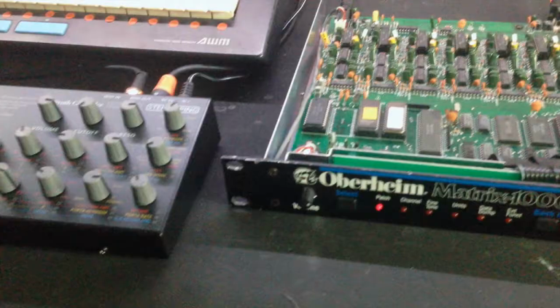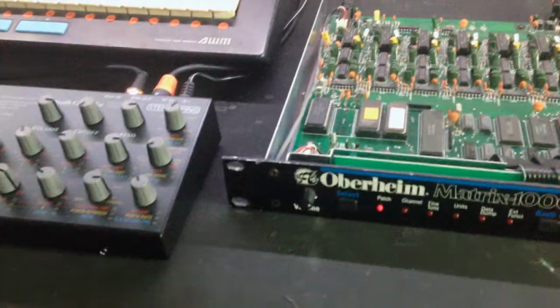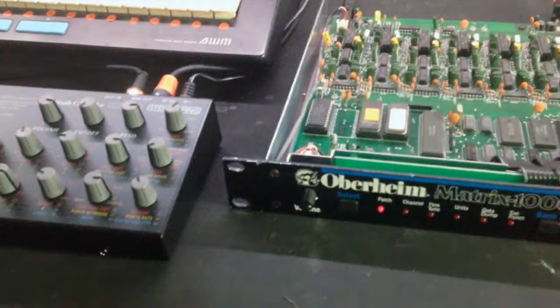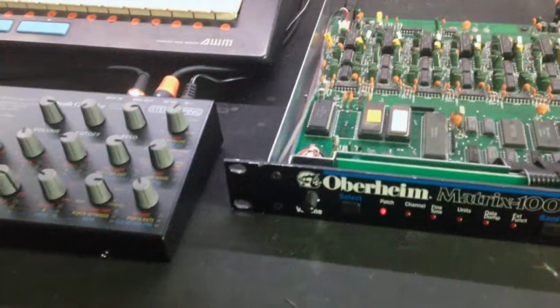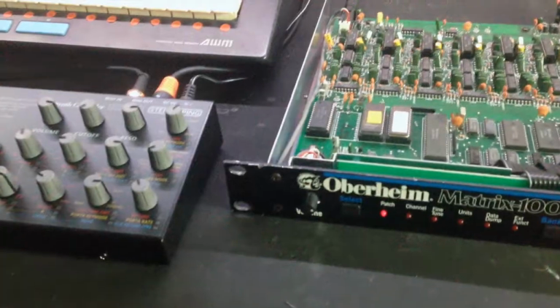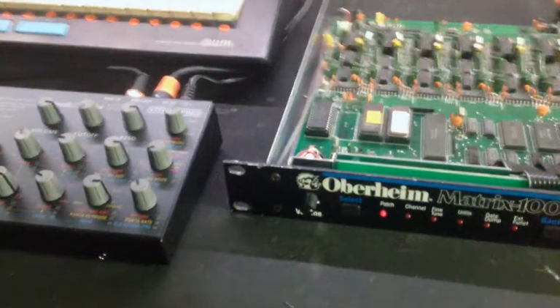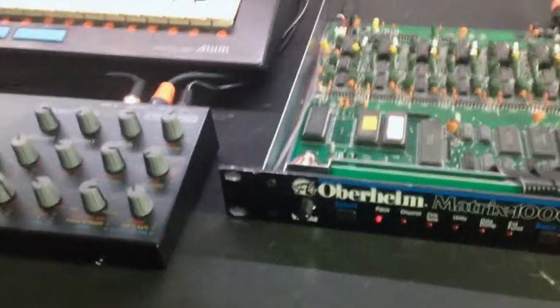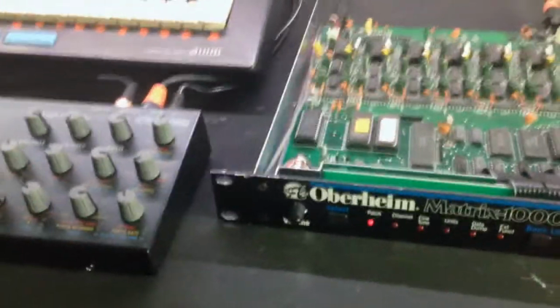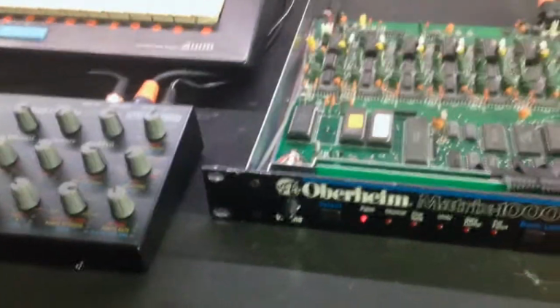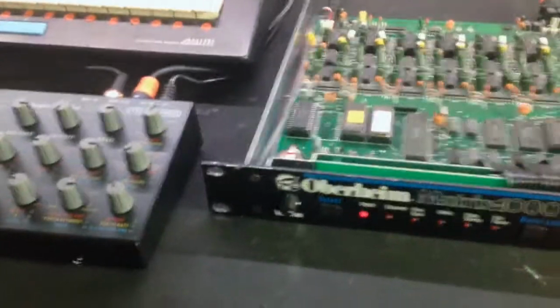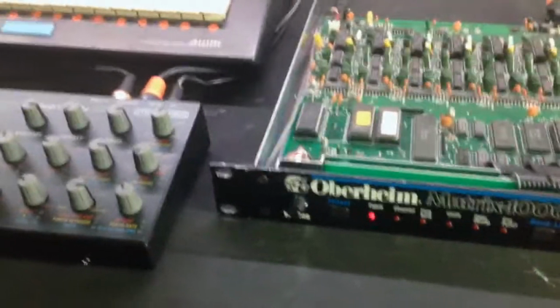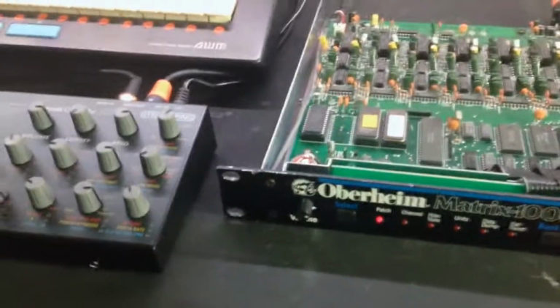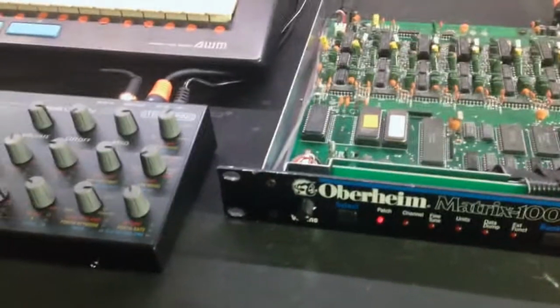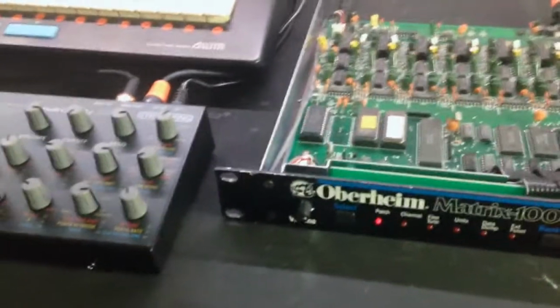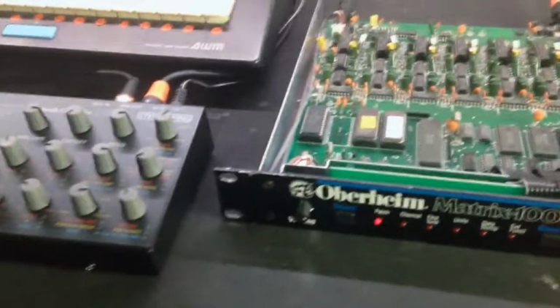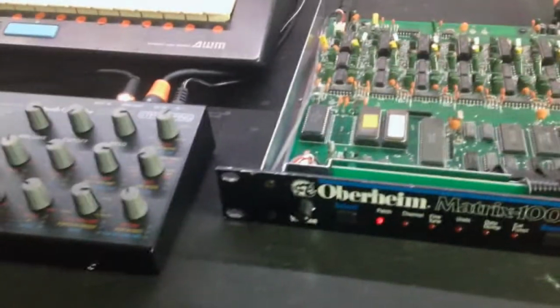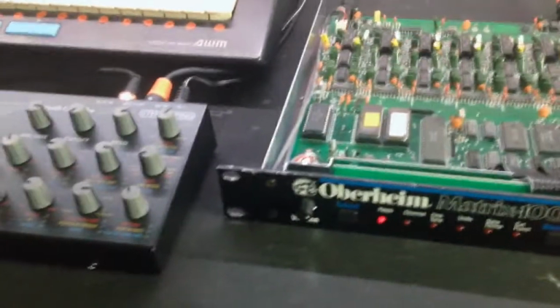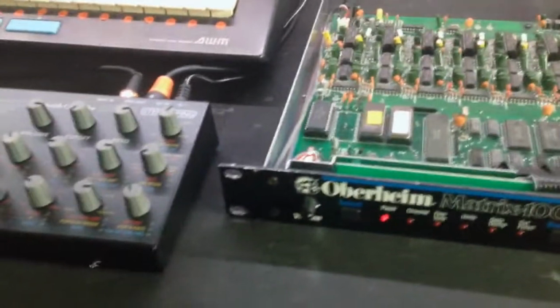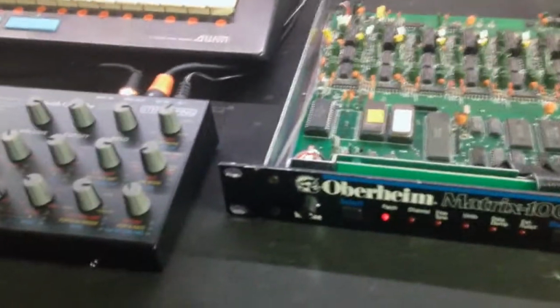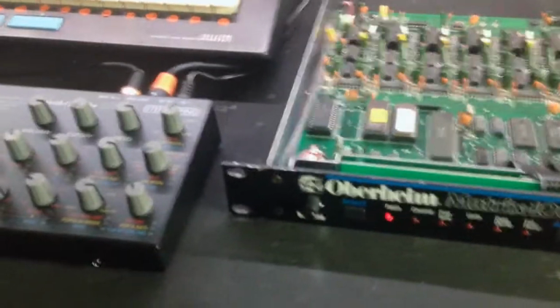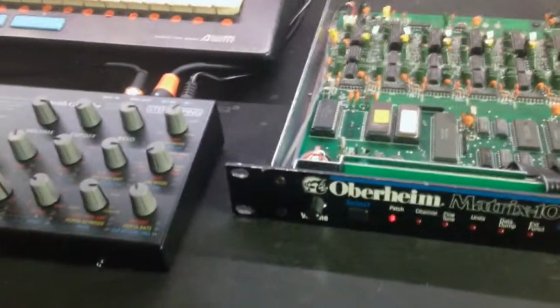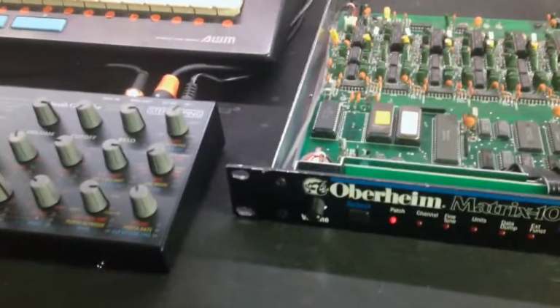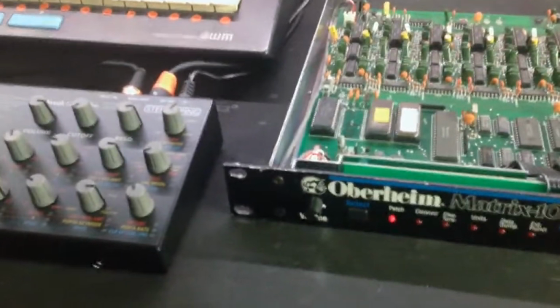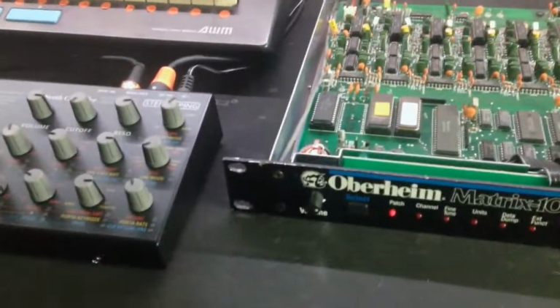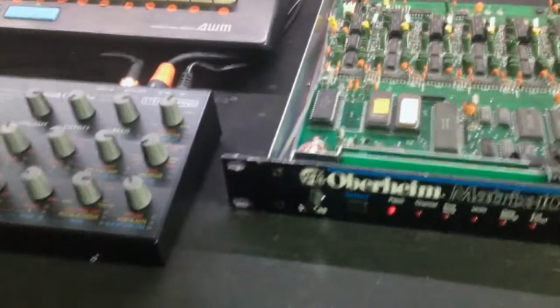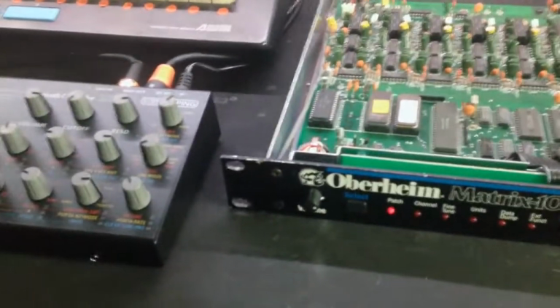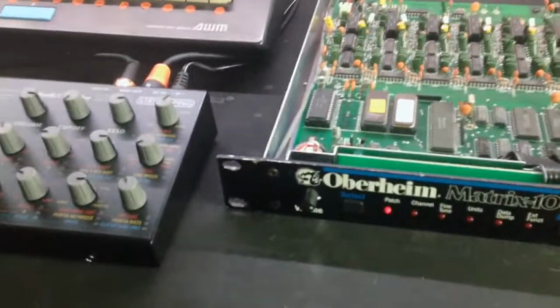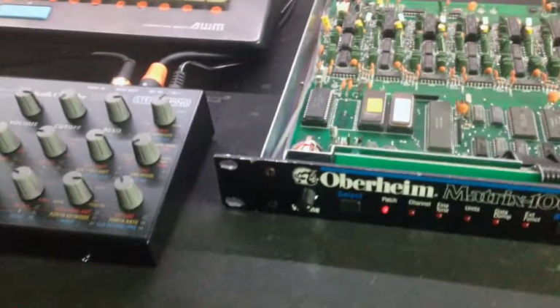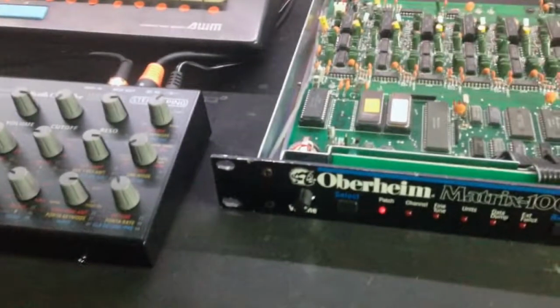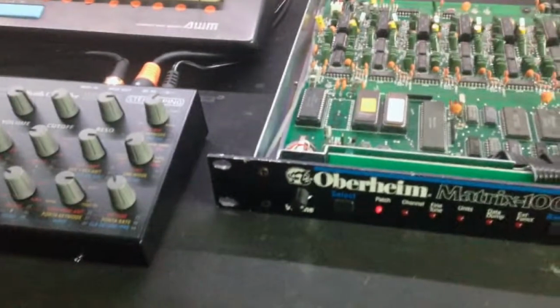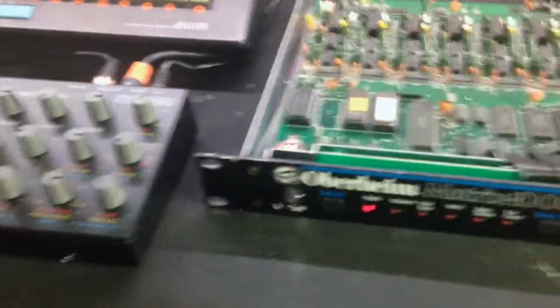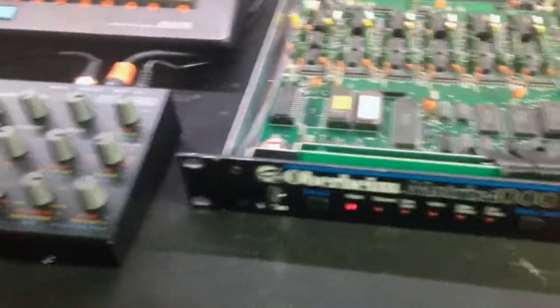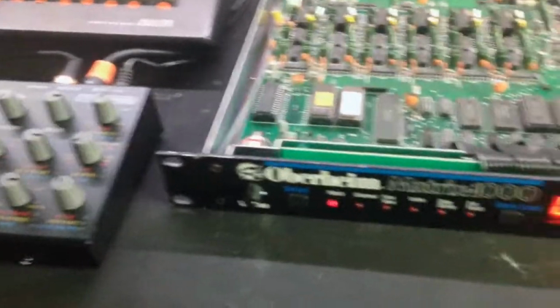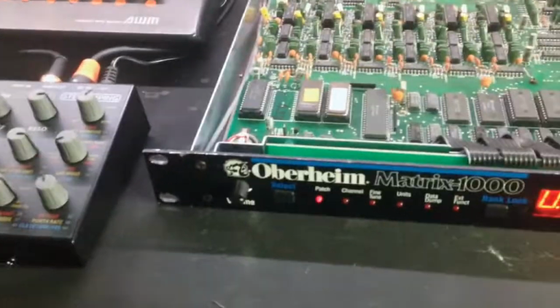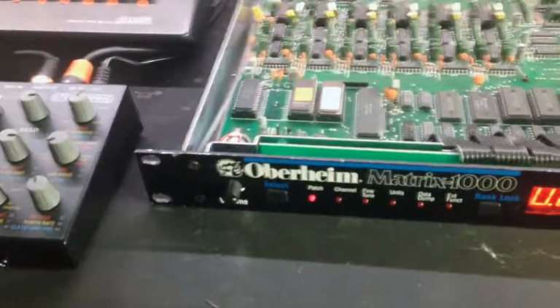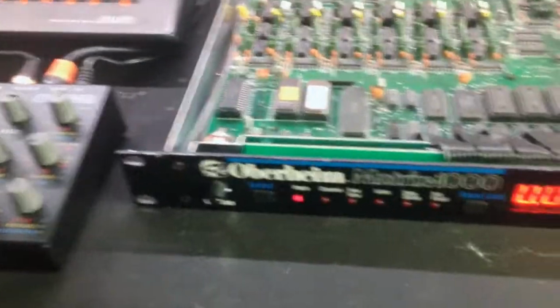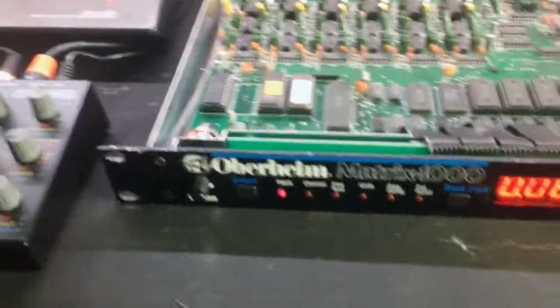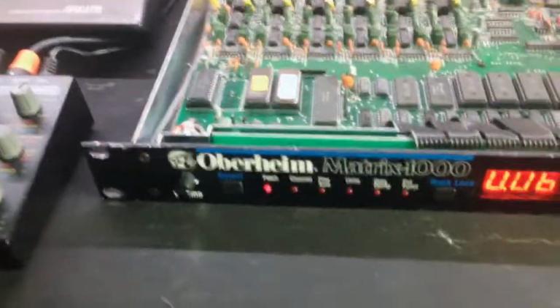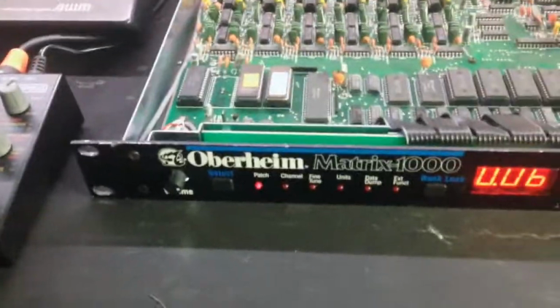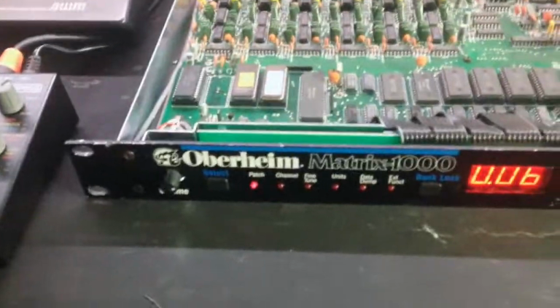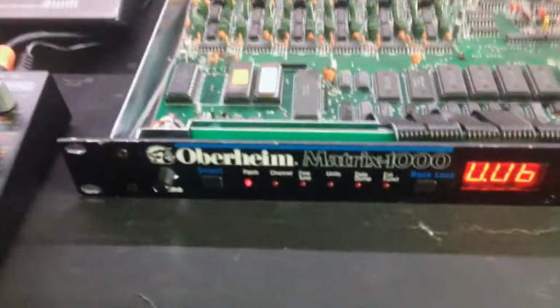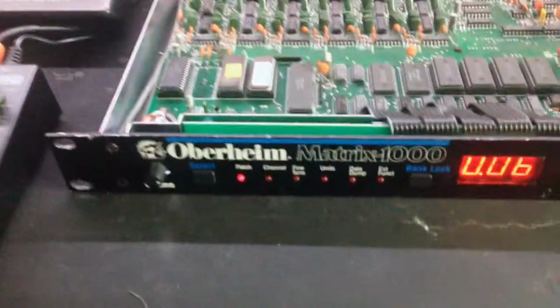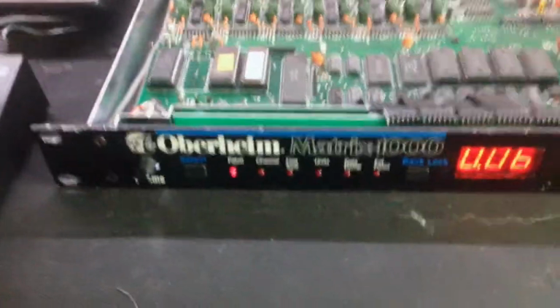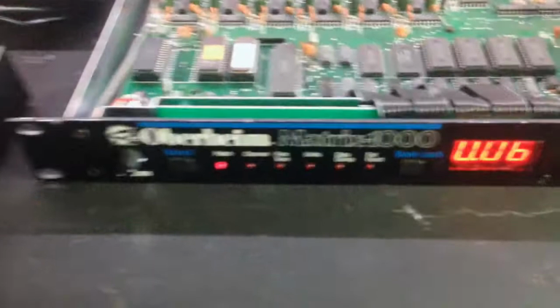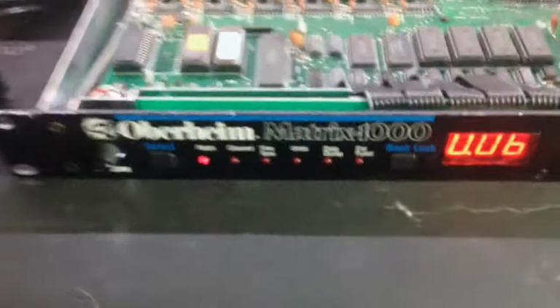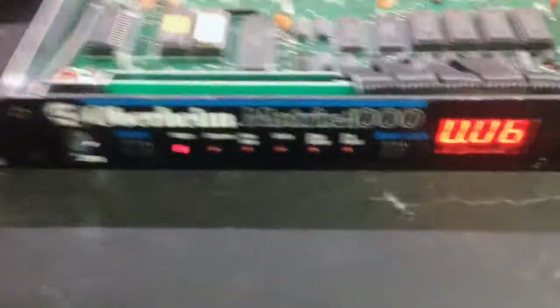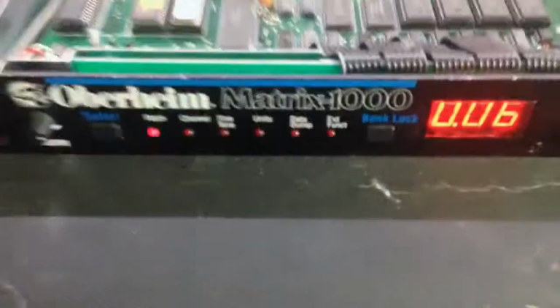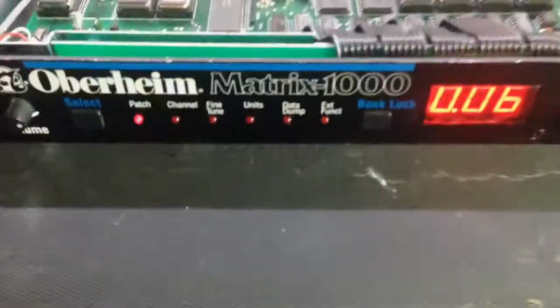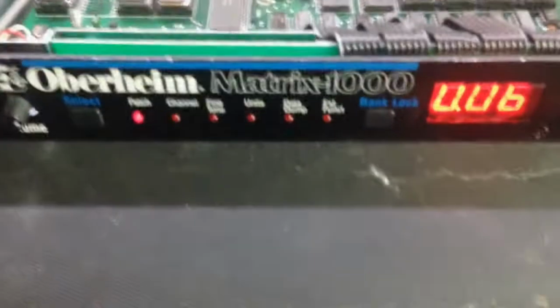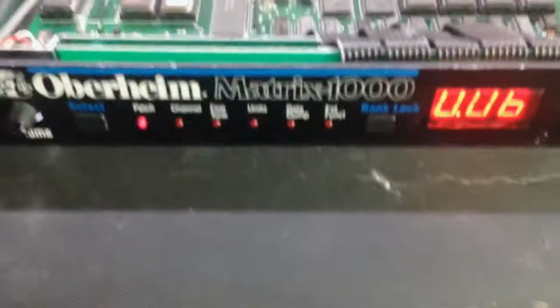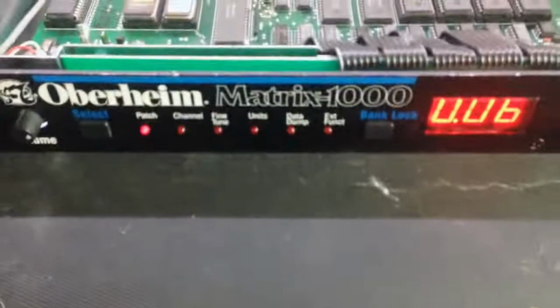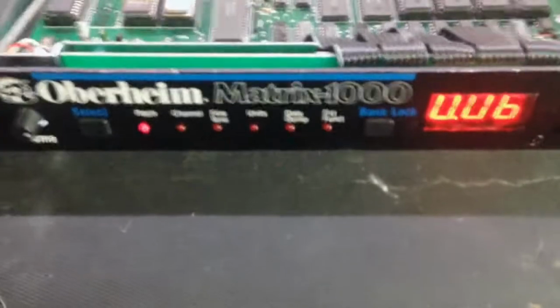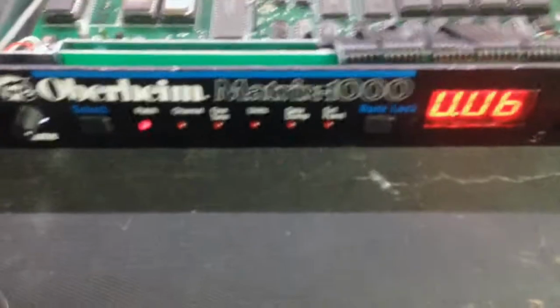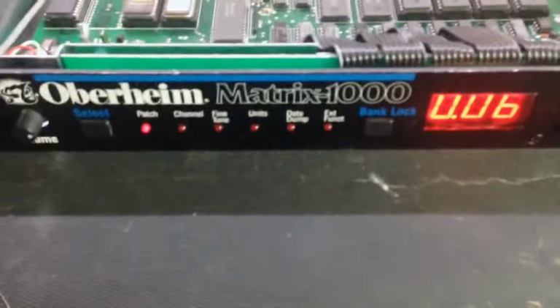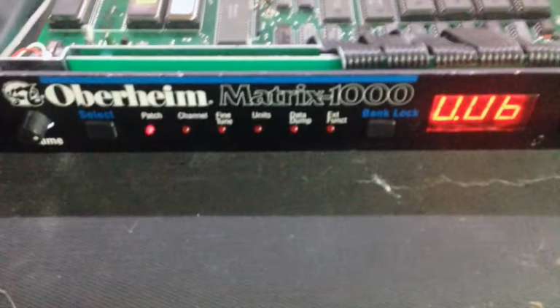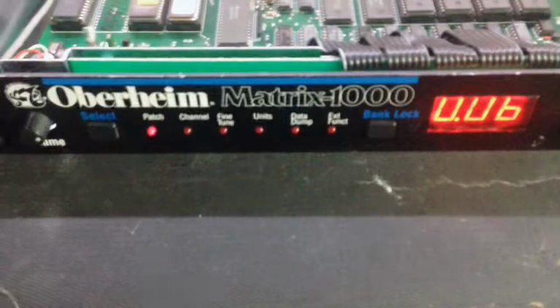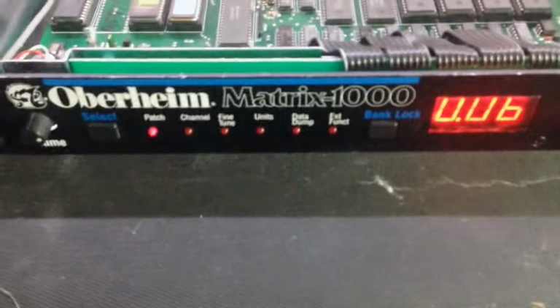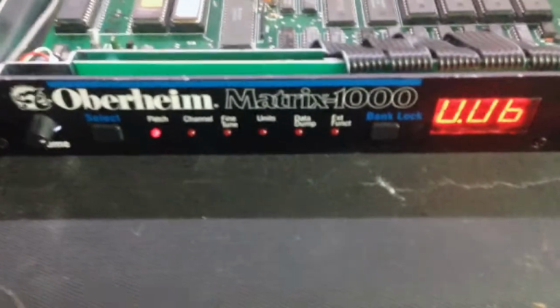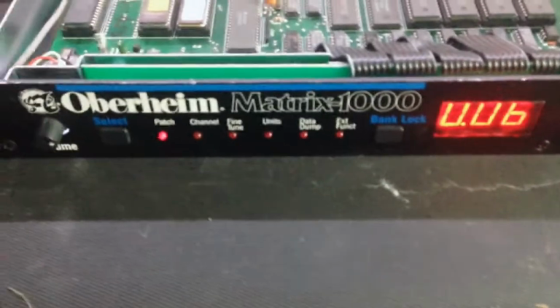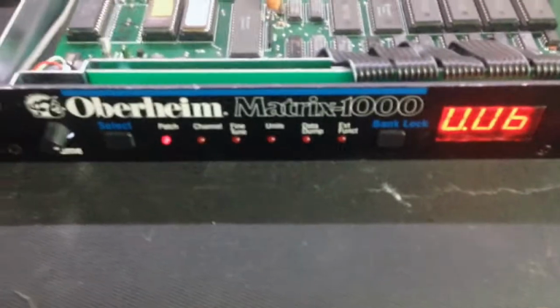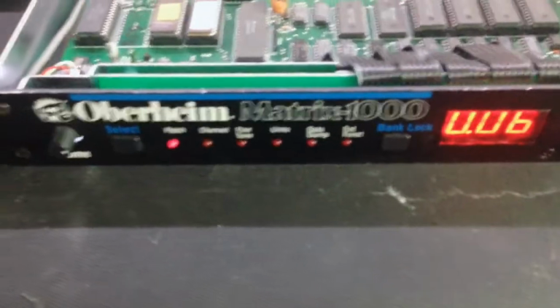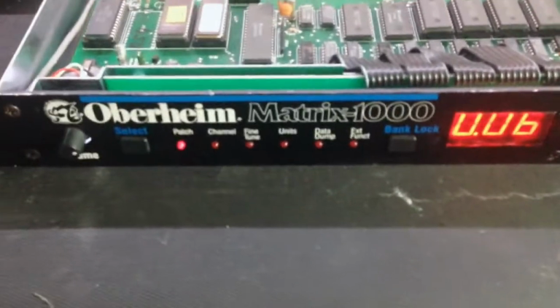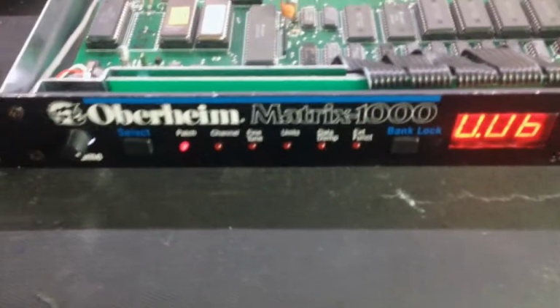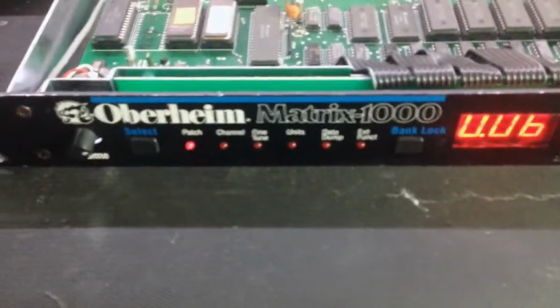Hello guys, this is Stu. Today I'm testing my new baby — it's an Oberheim Matrix 1000.